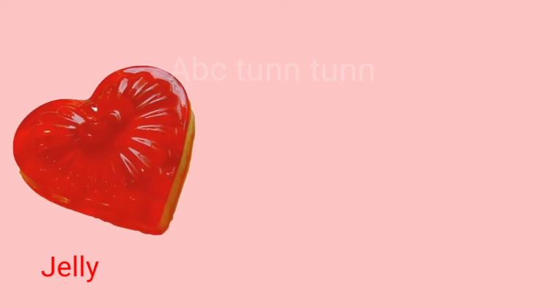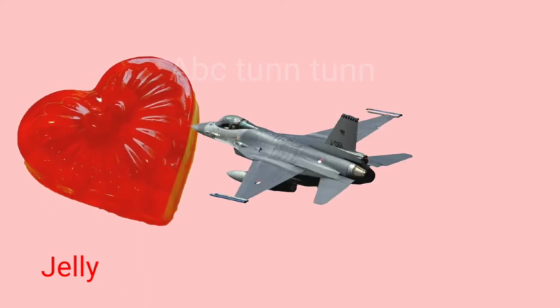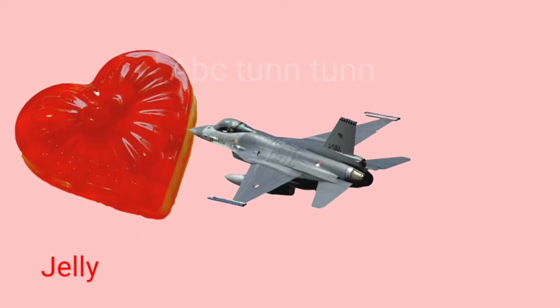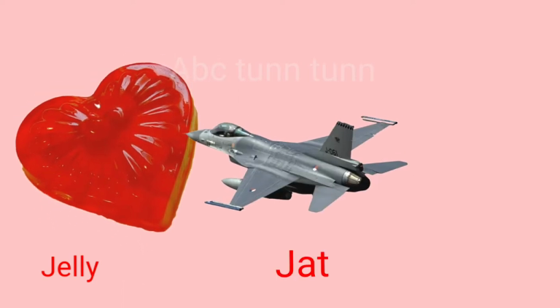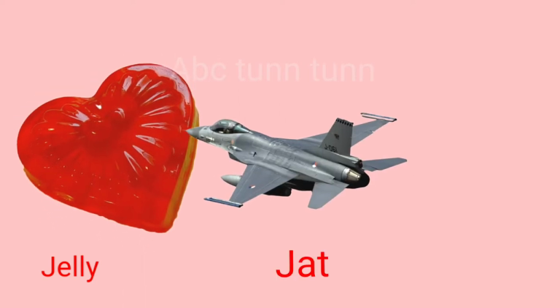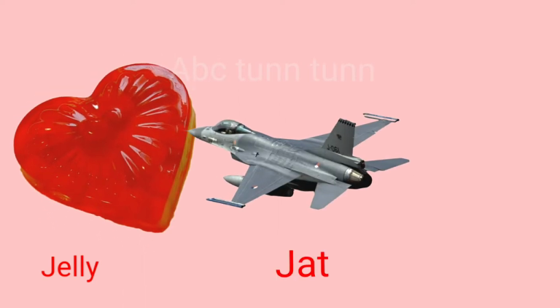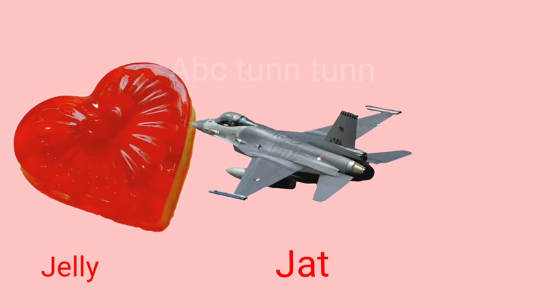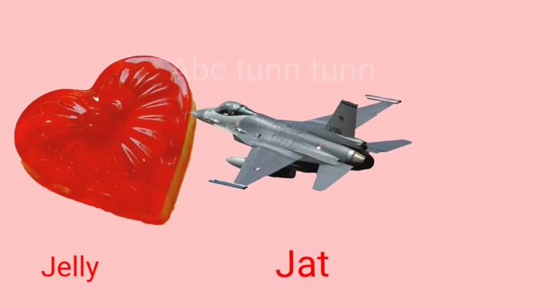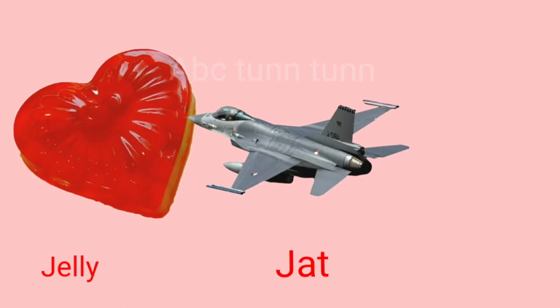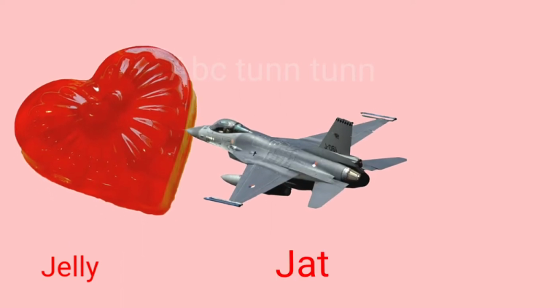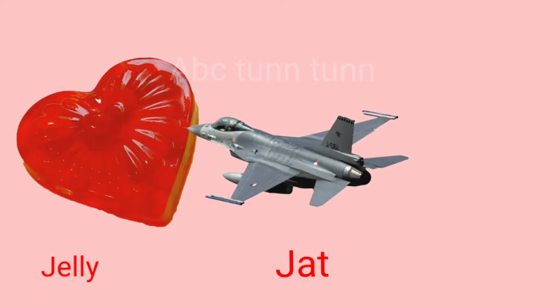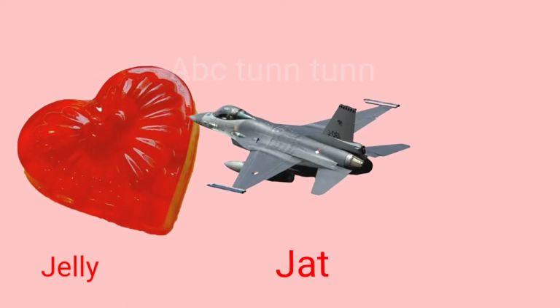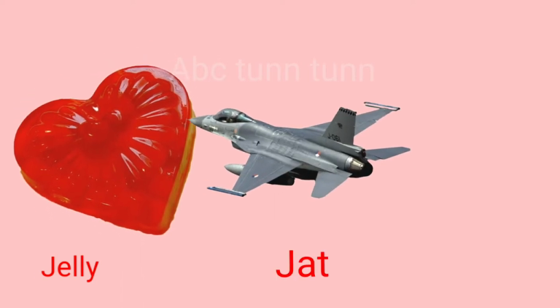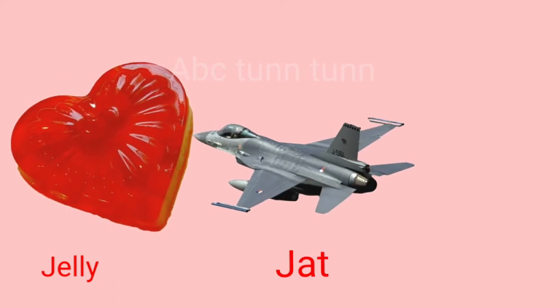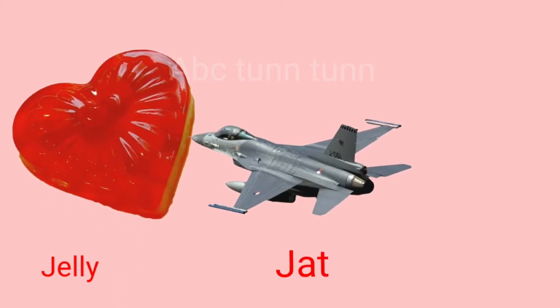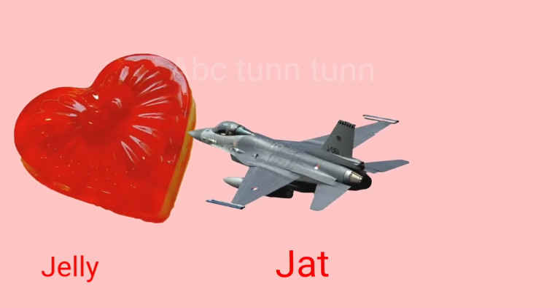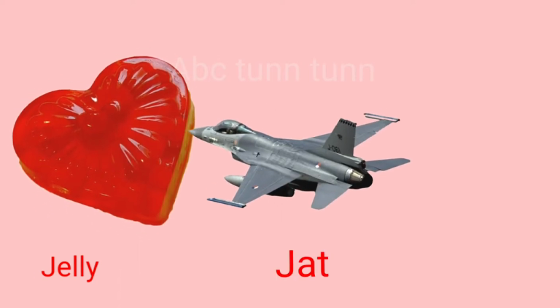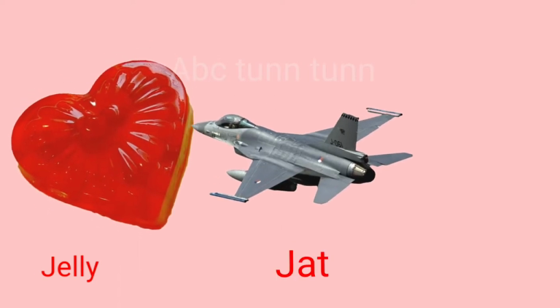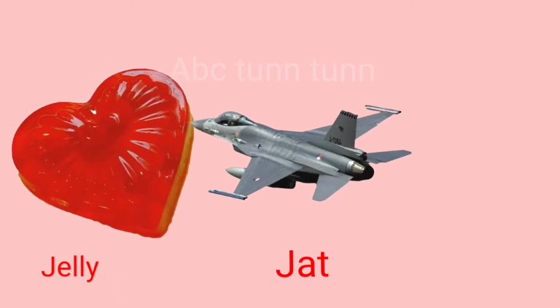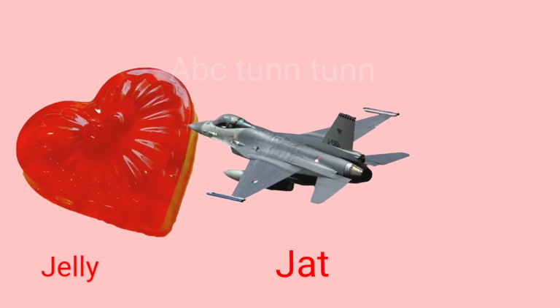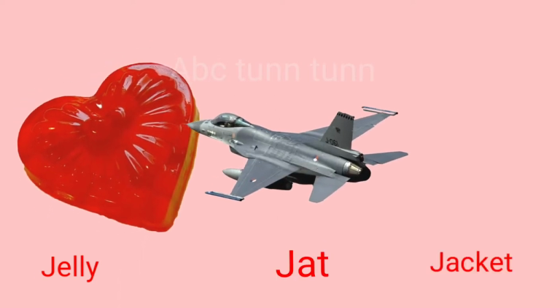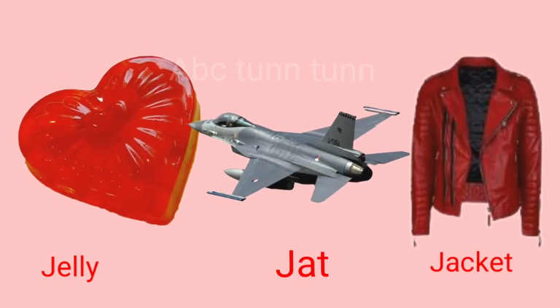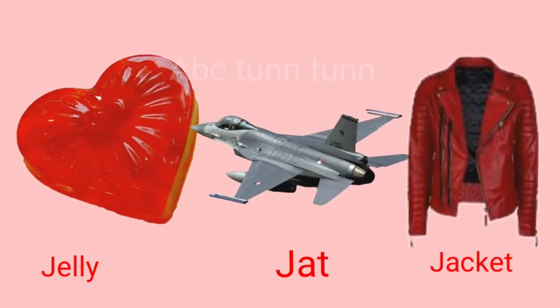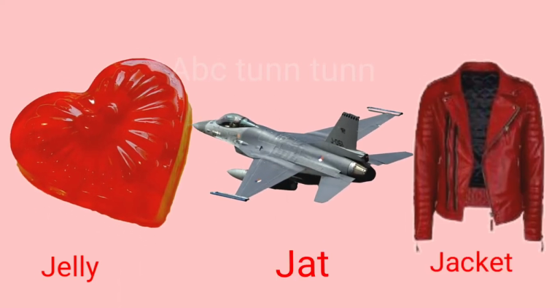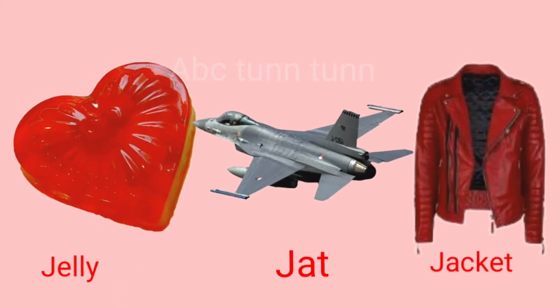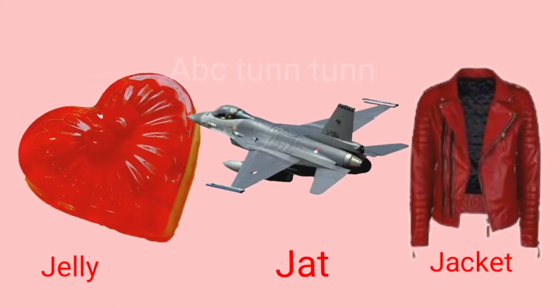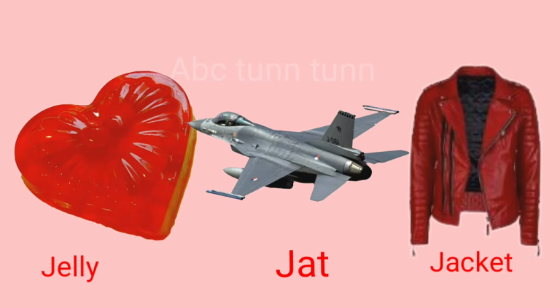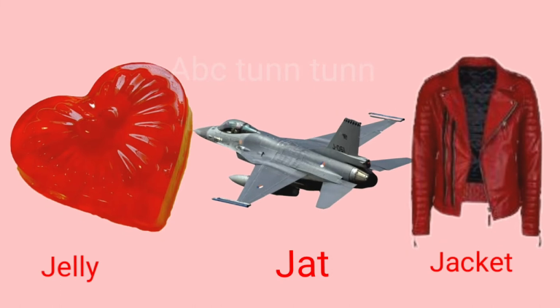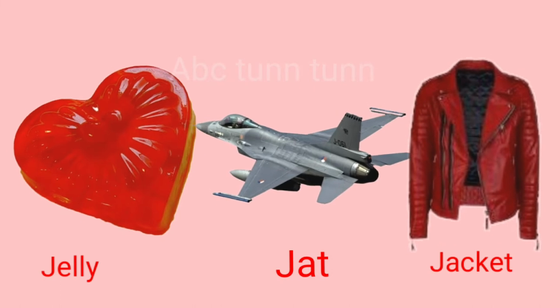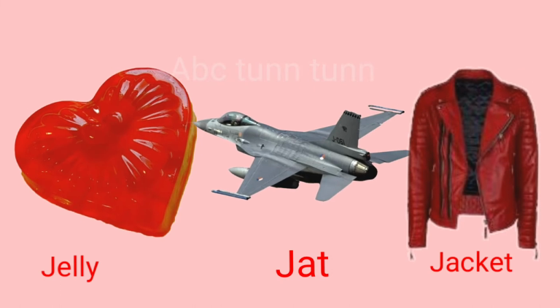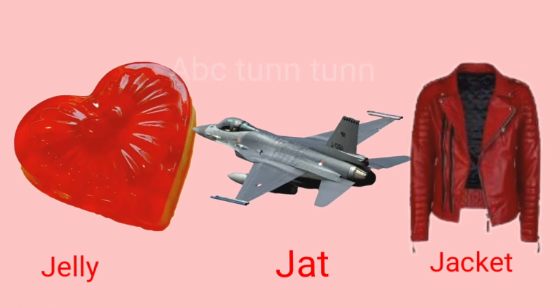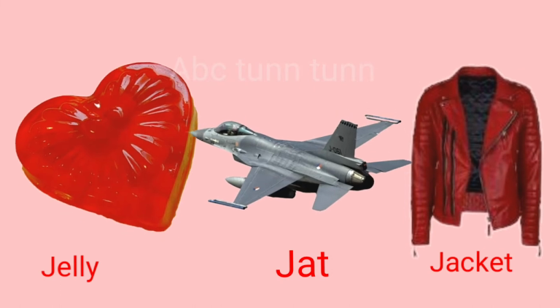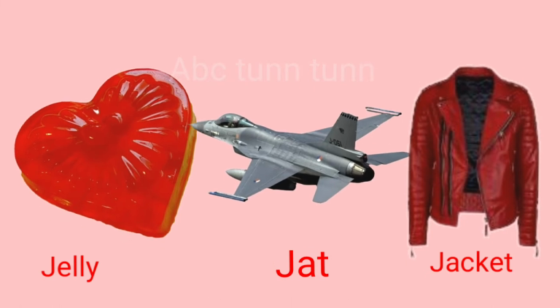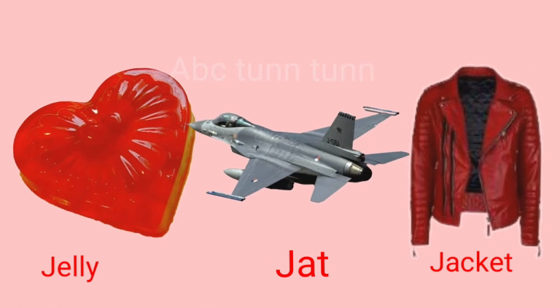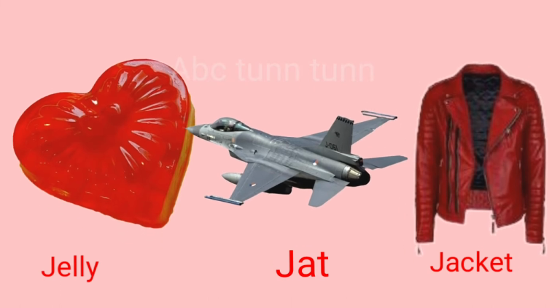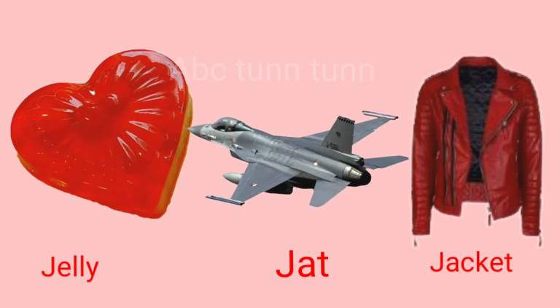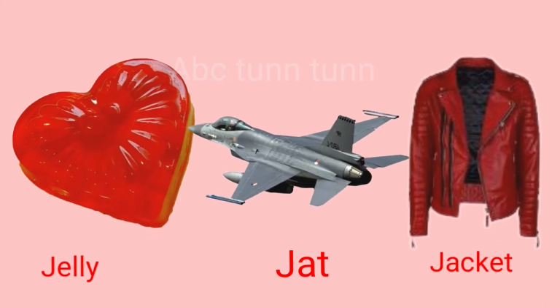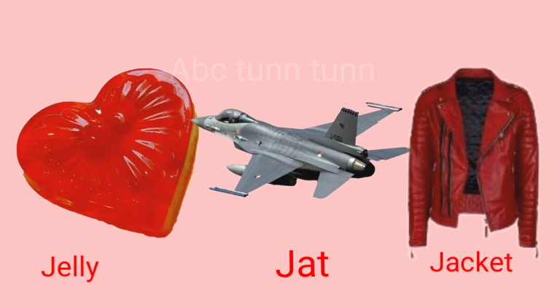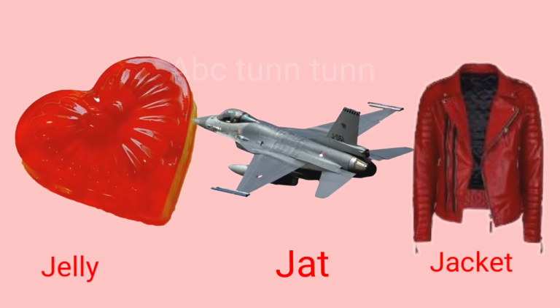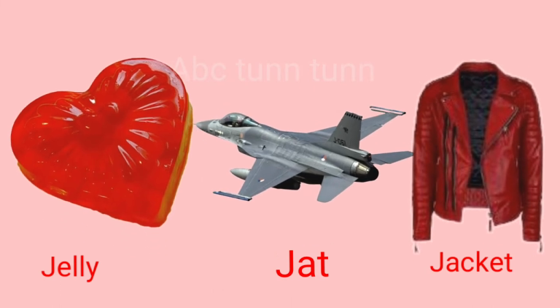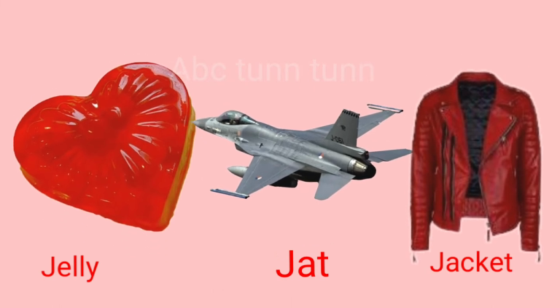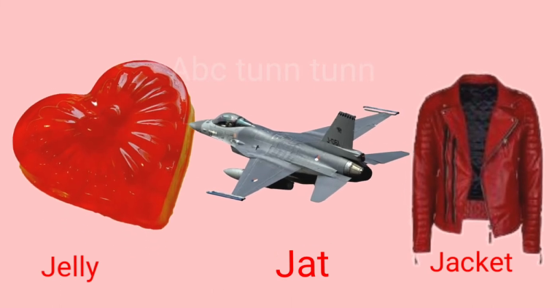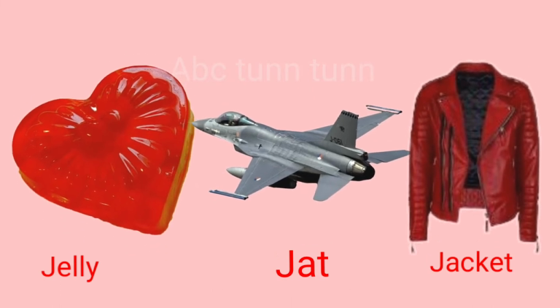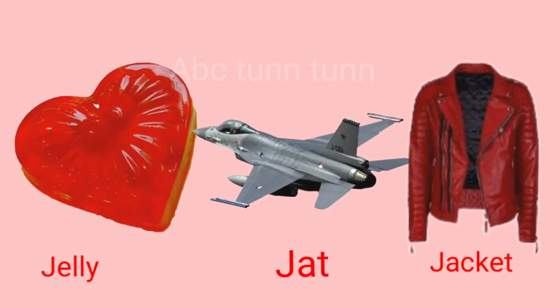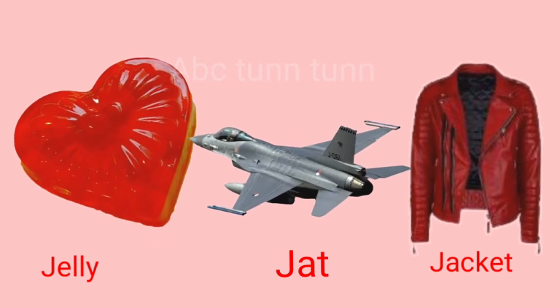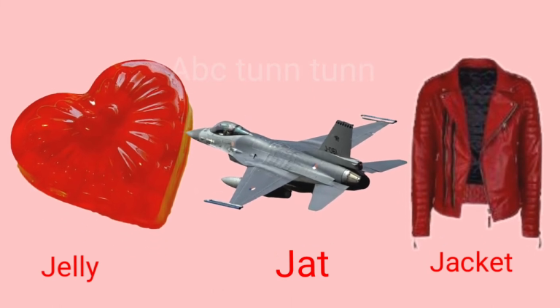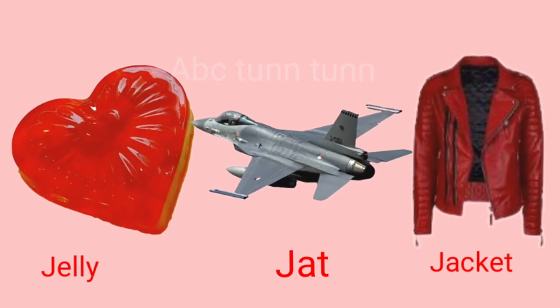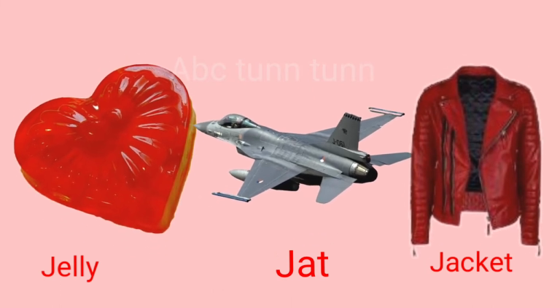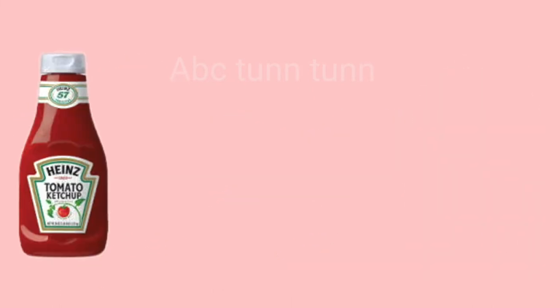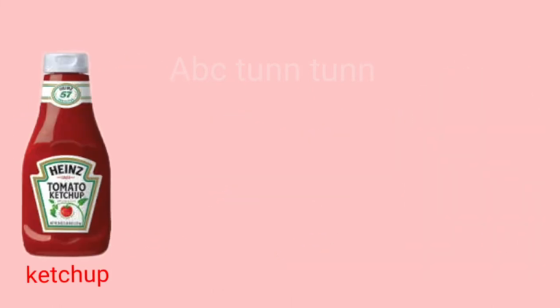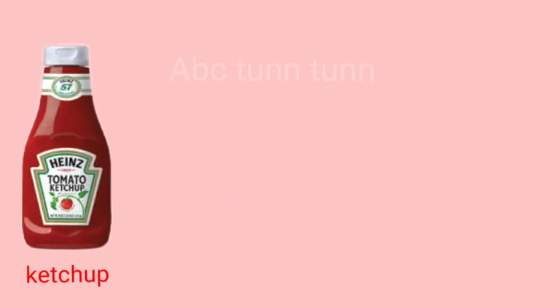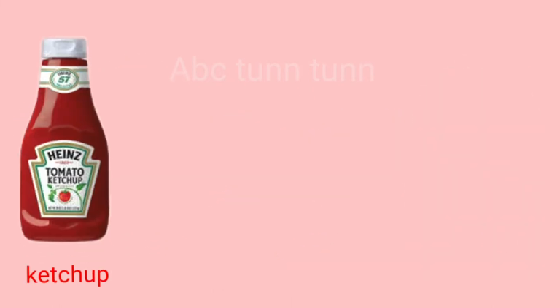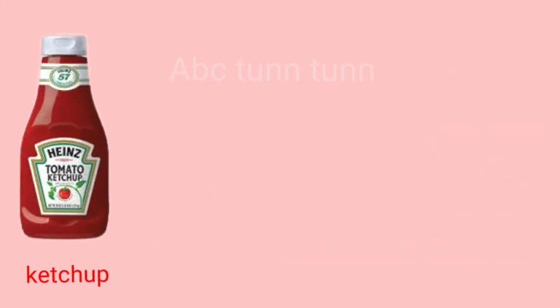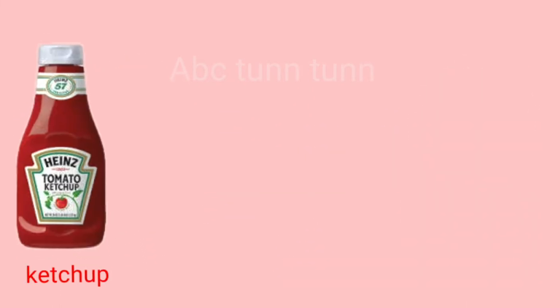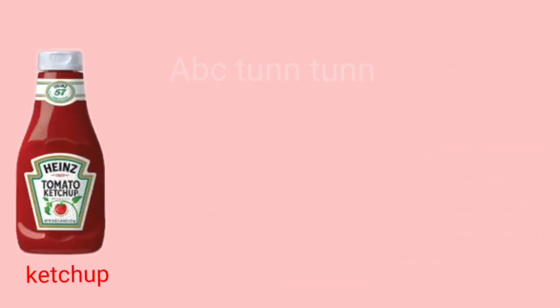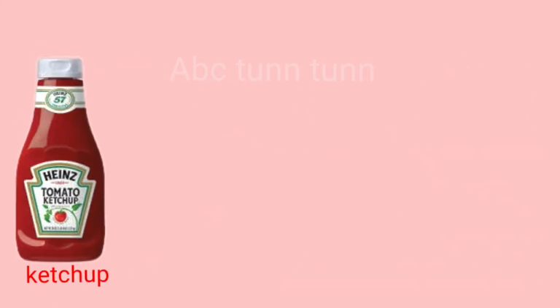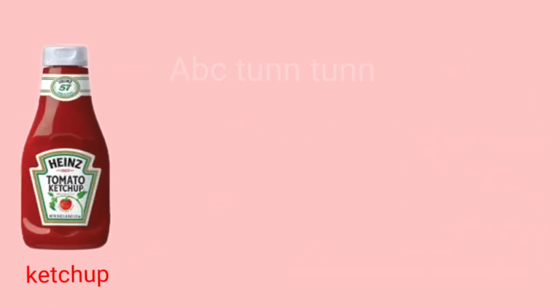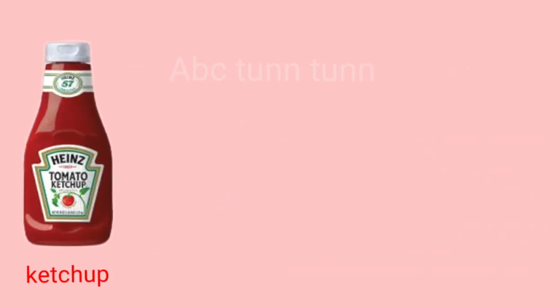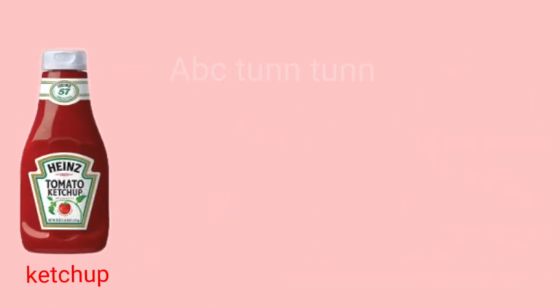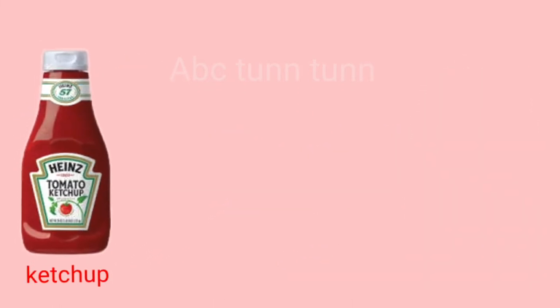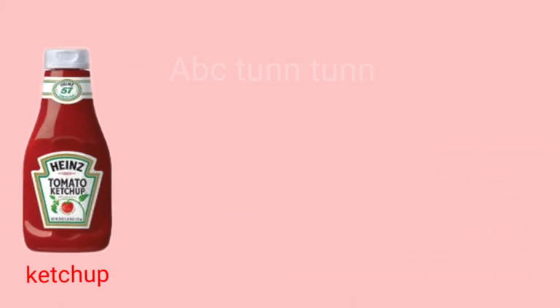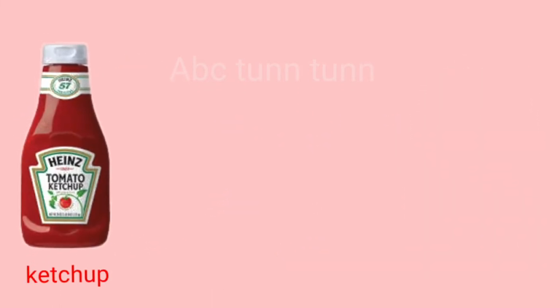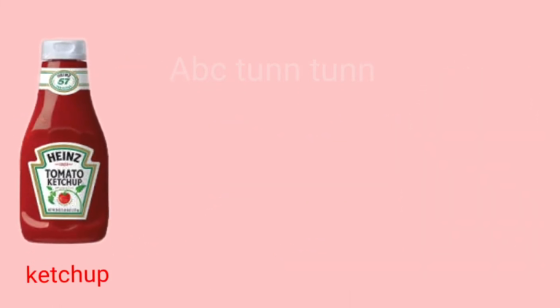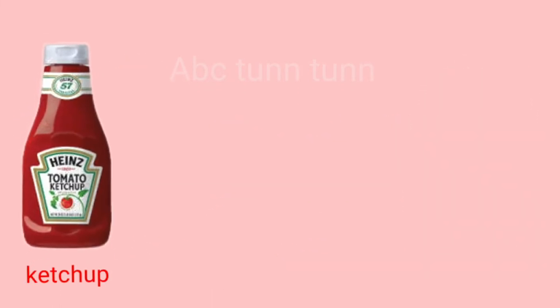J is for jelly. J is for jet. J is for jacket. Juh, juh, juh.